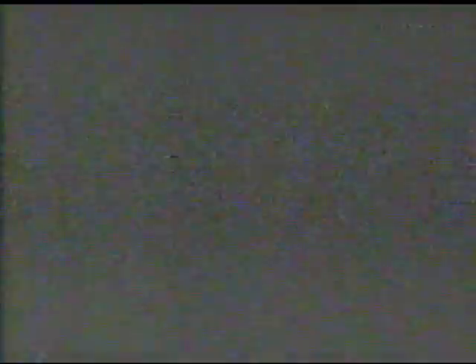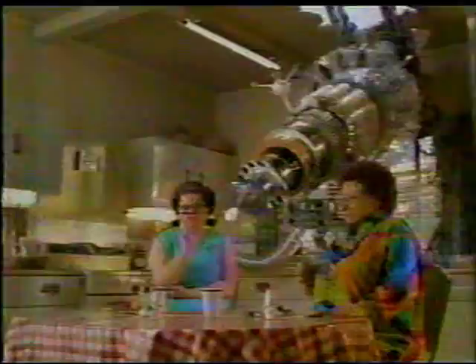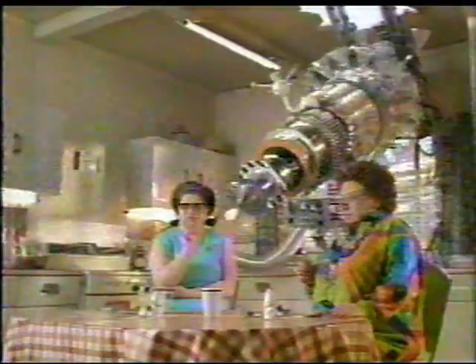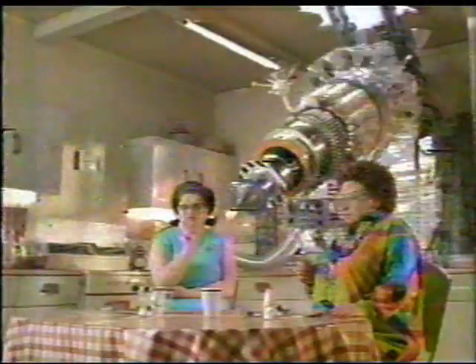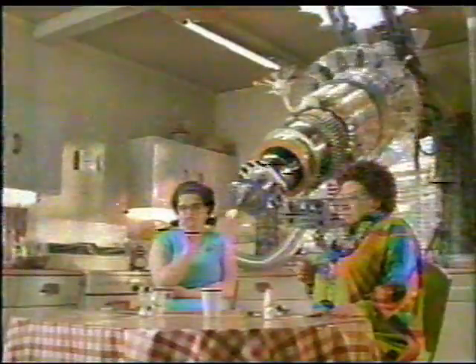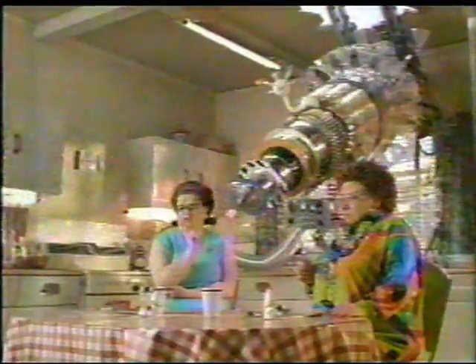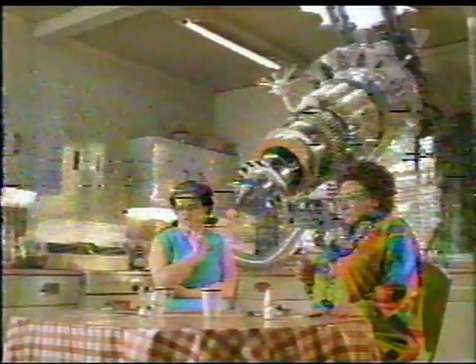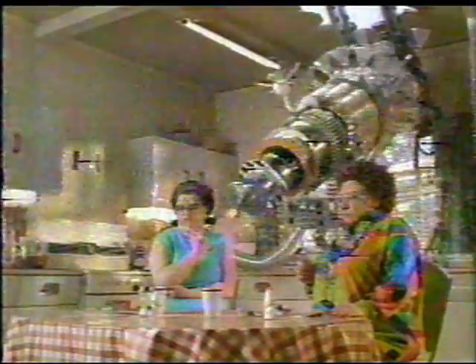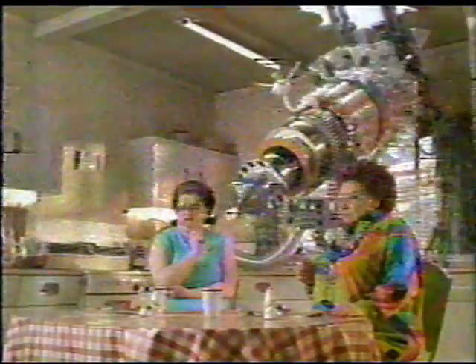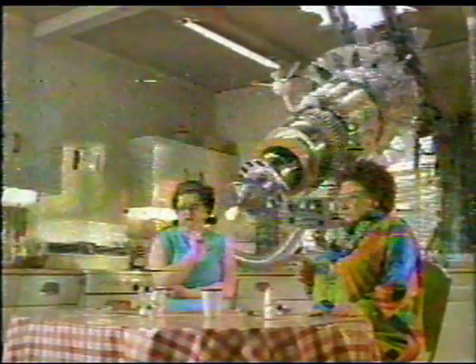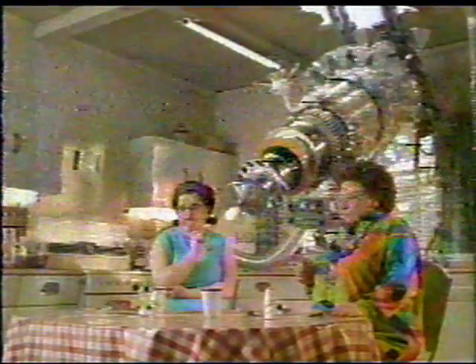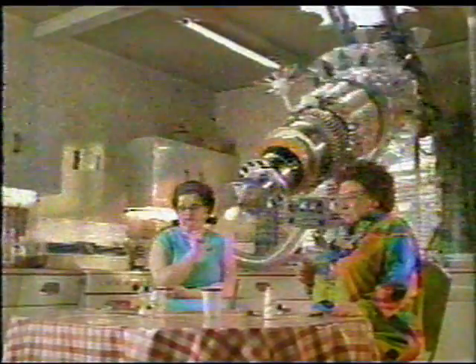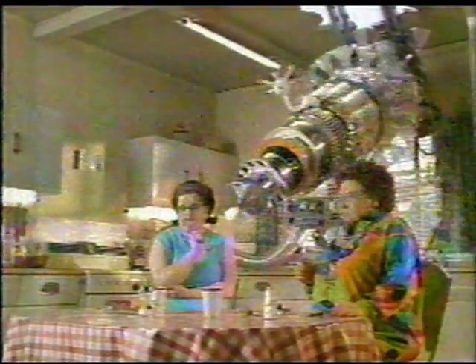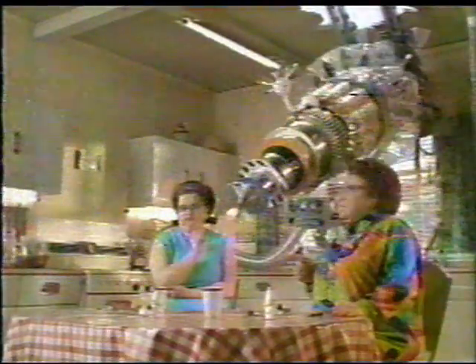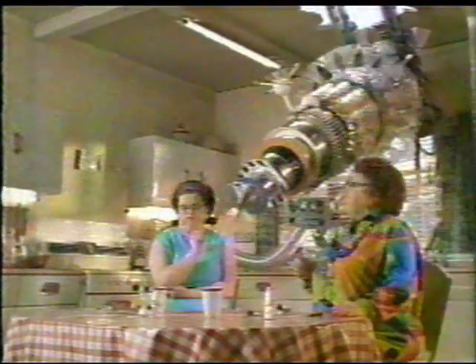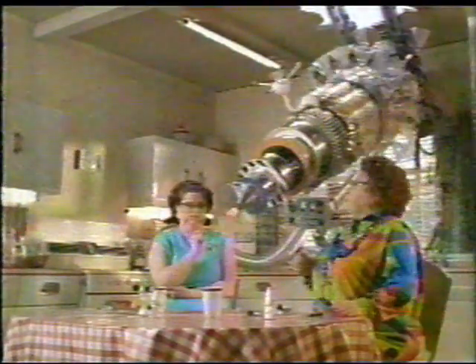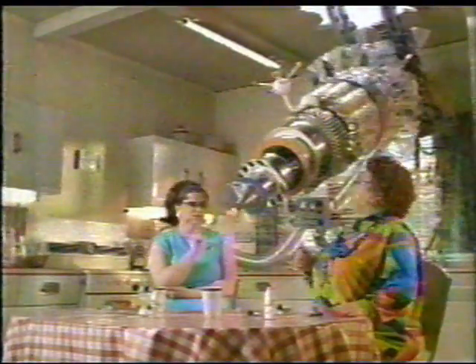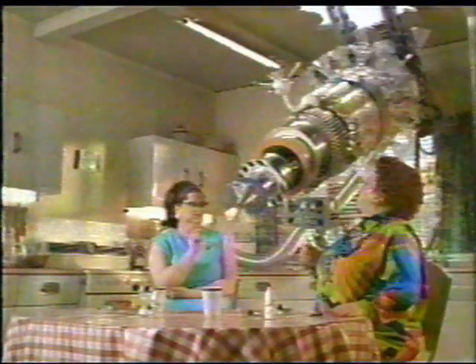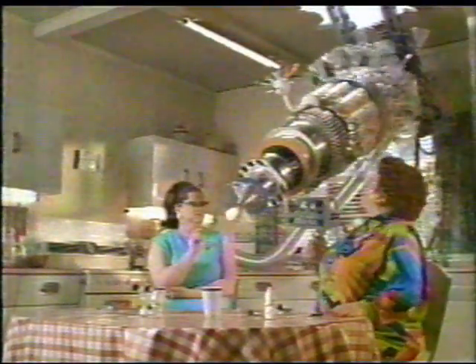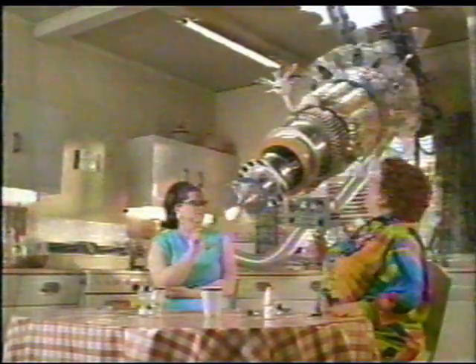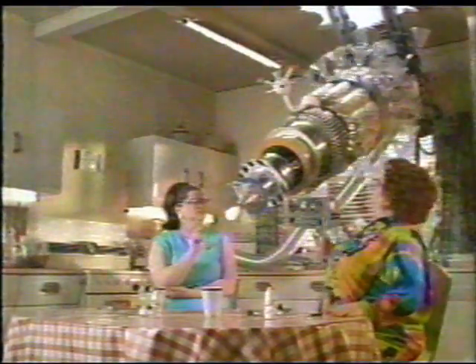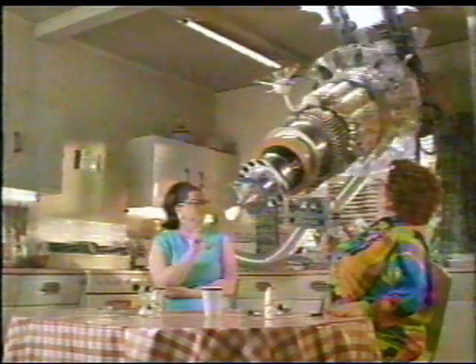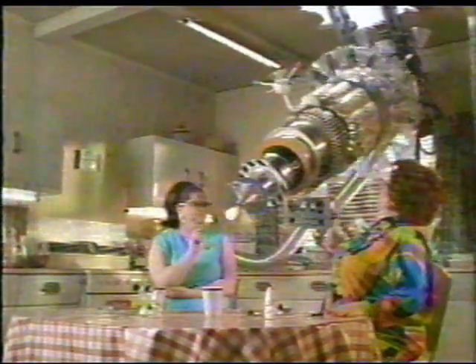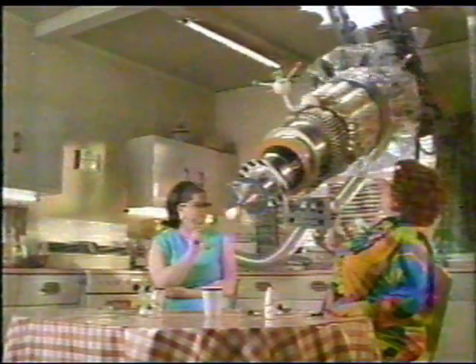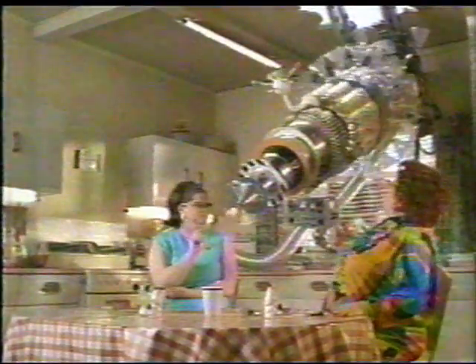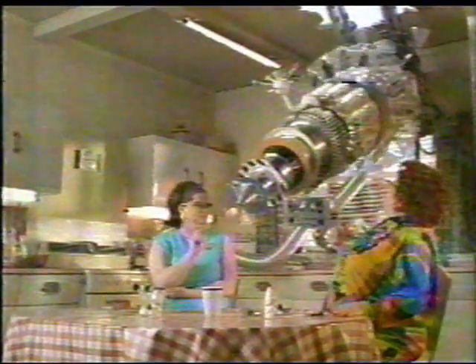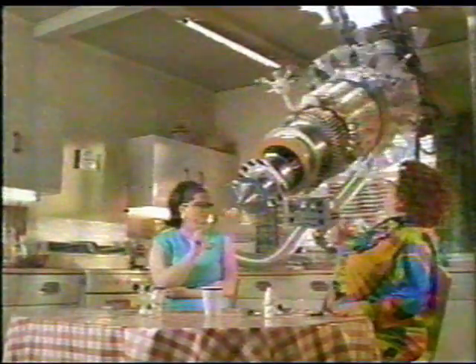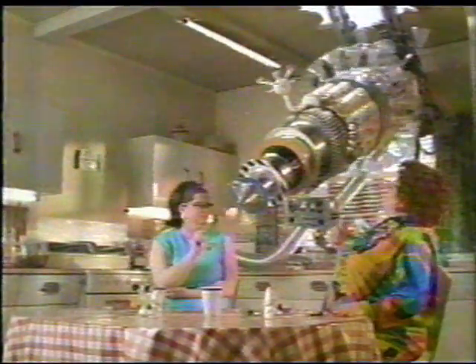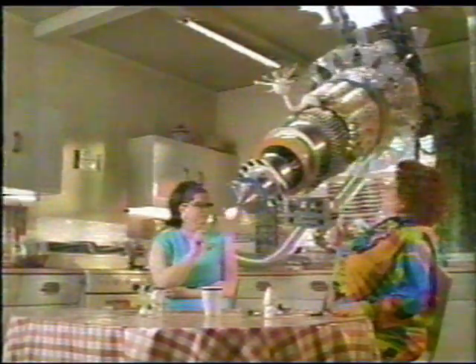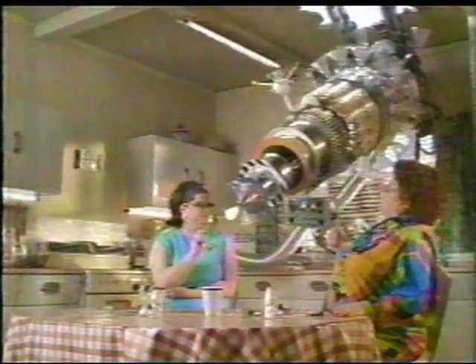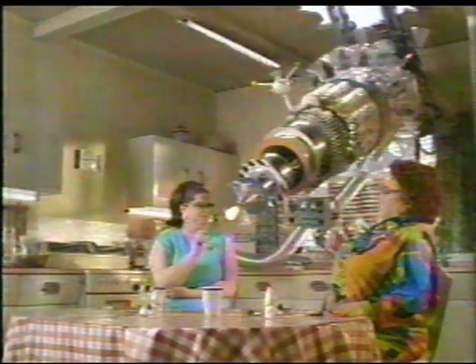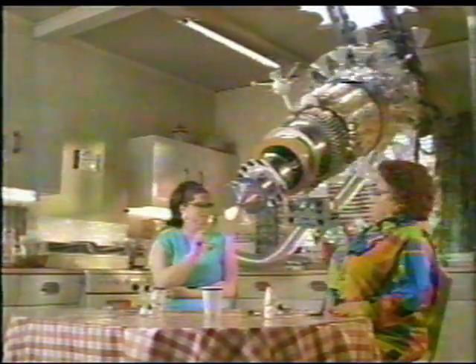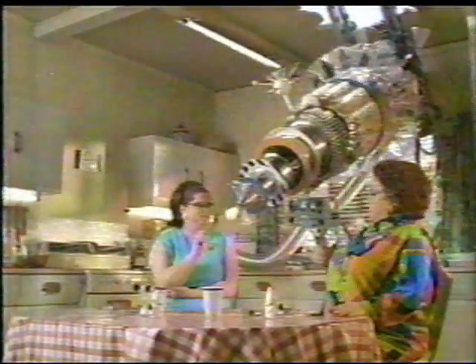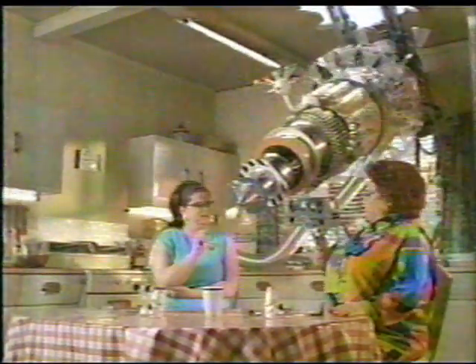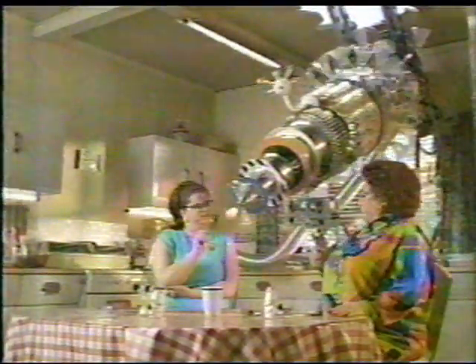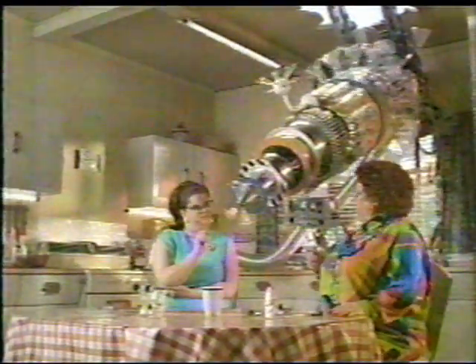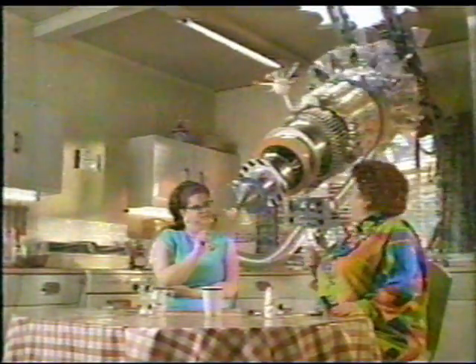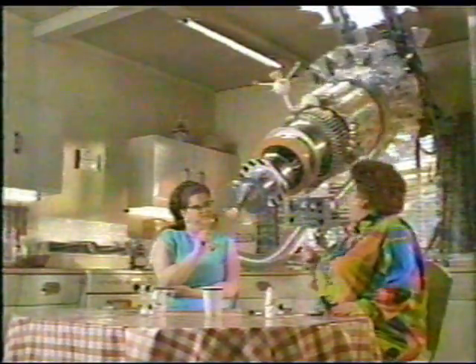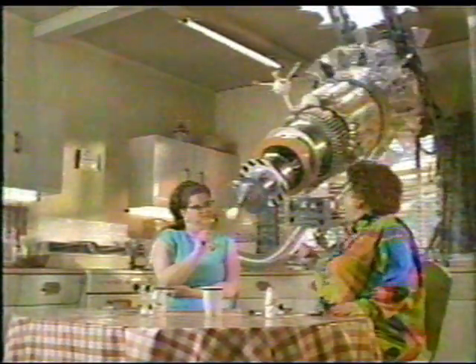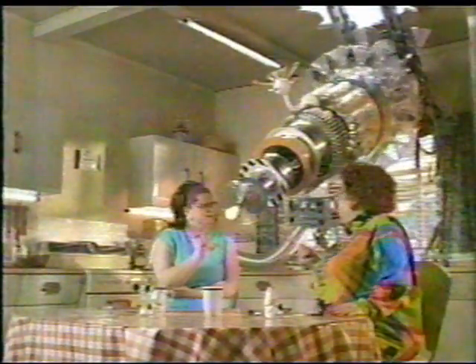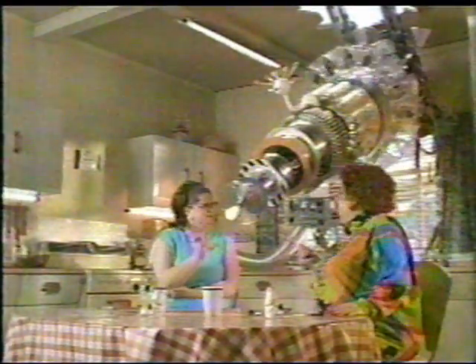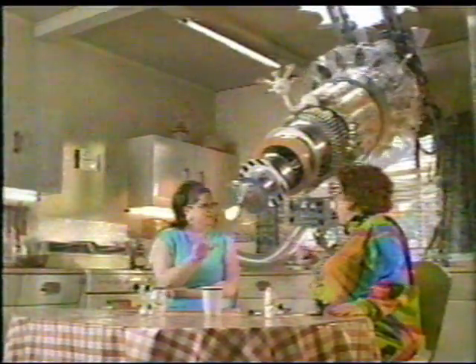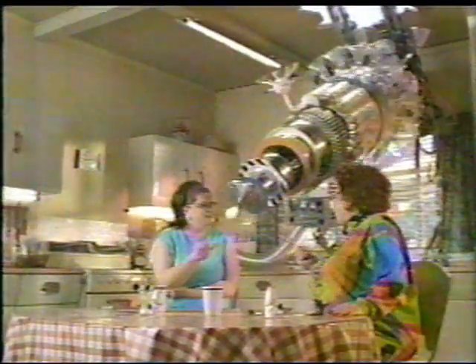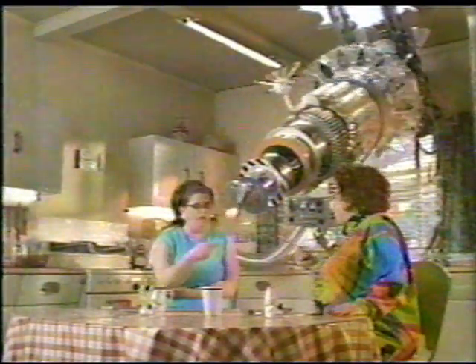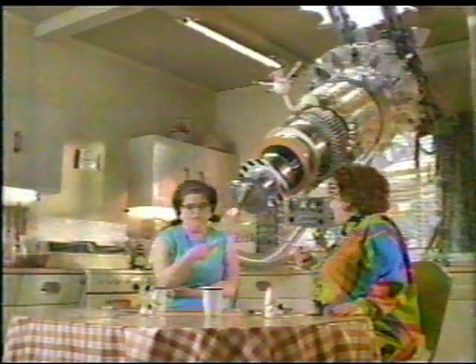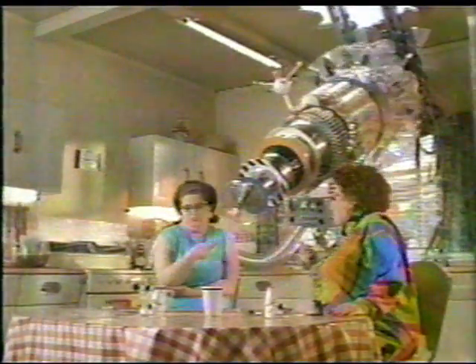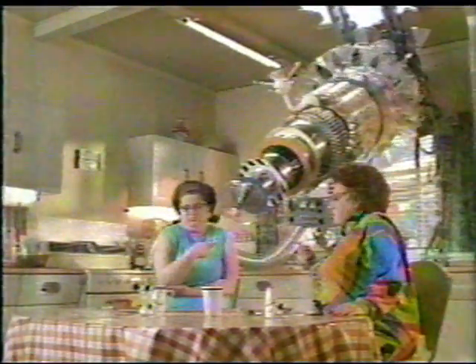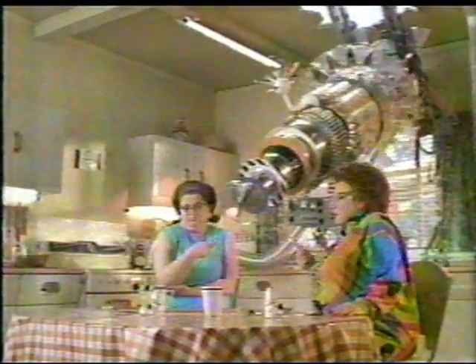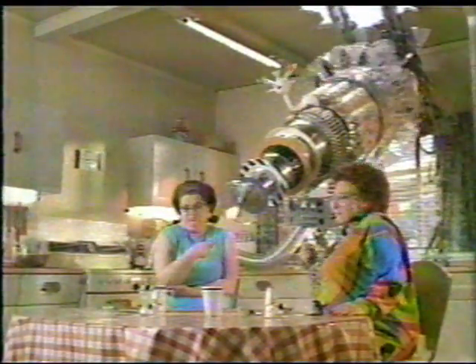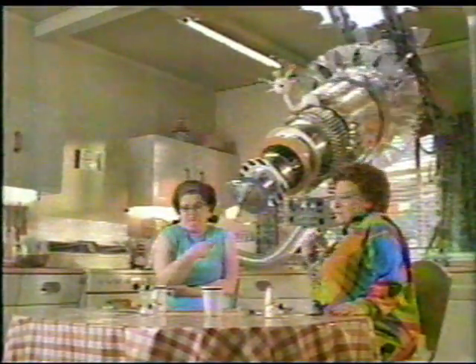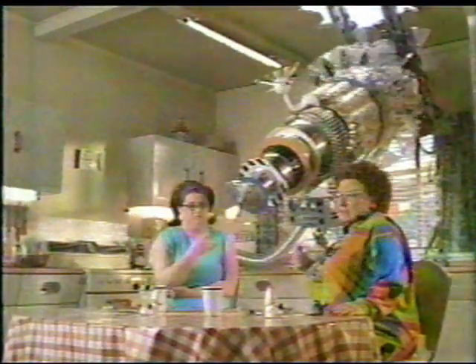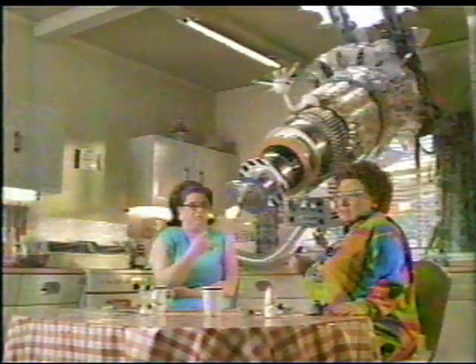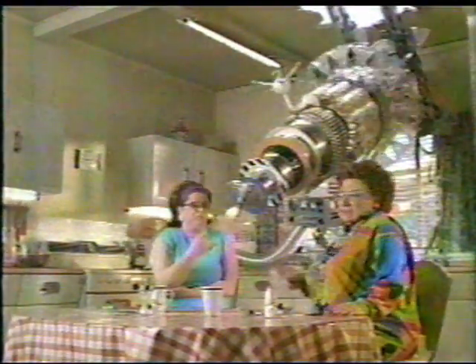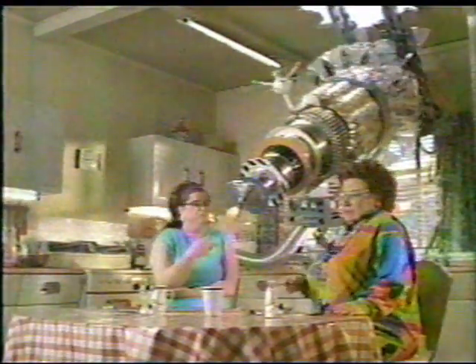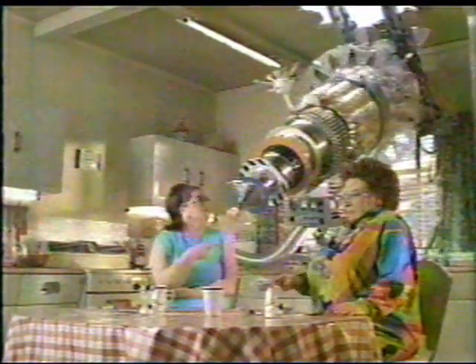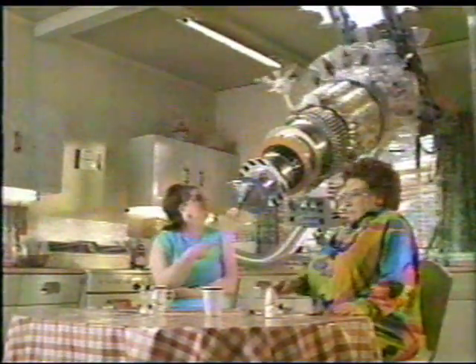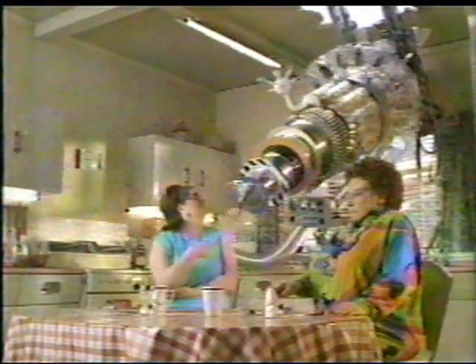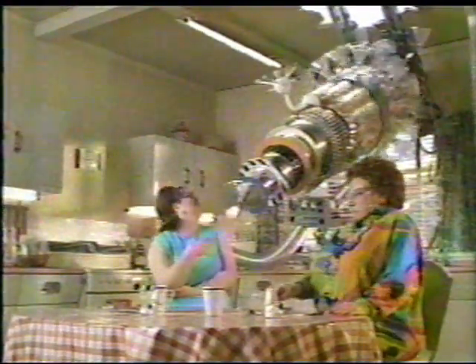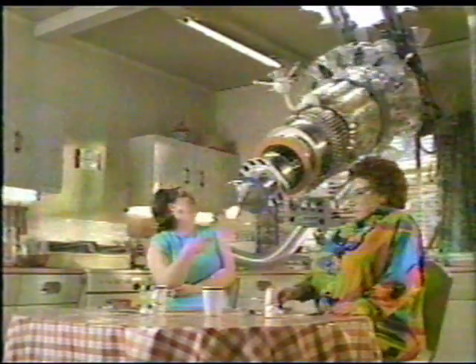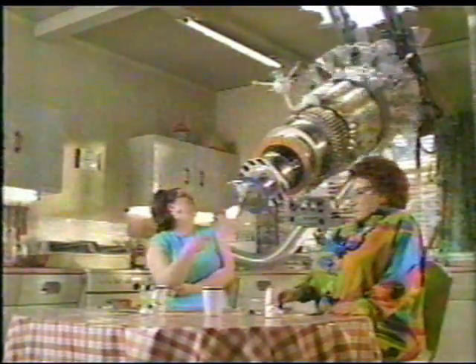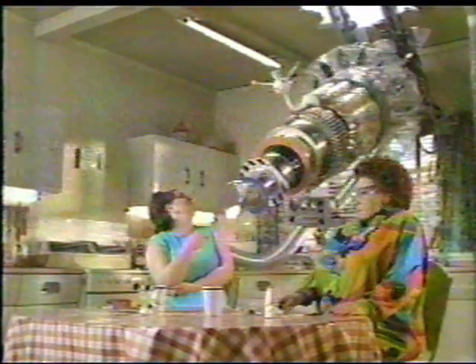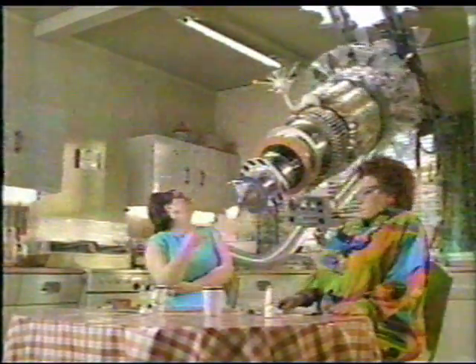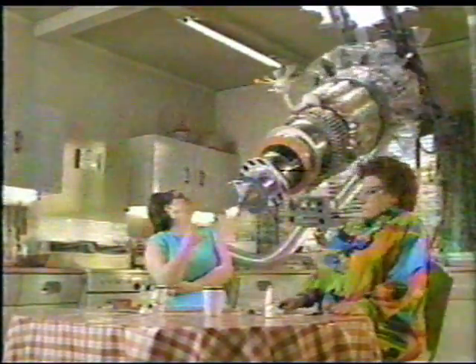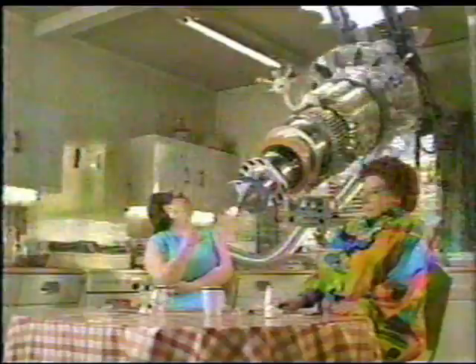Having grown tired of making quilts and baking pies, Marge and Edna attempt to construct the world's first homemade particle accelerator.